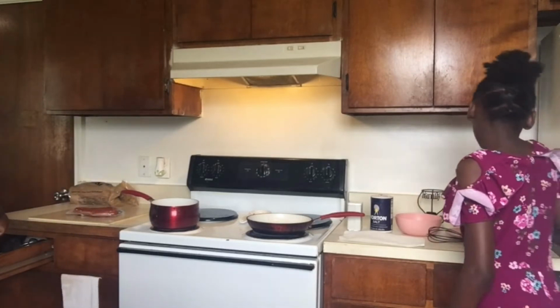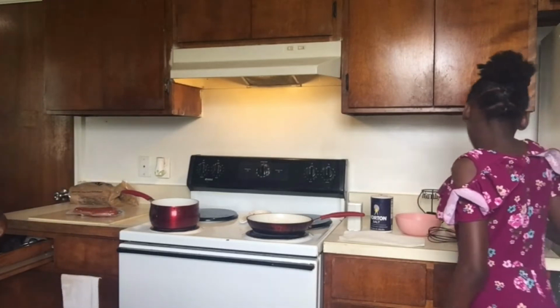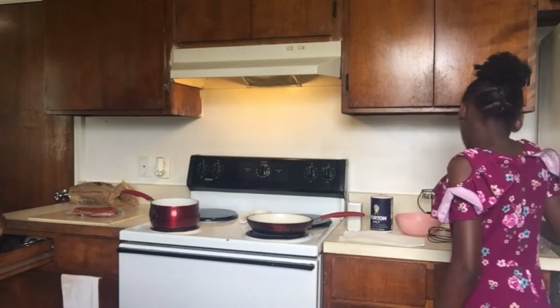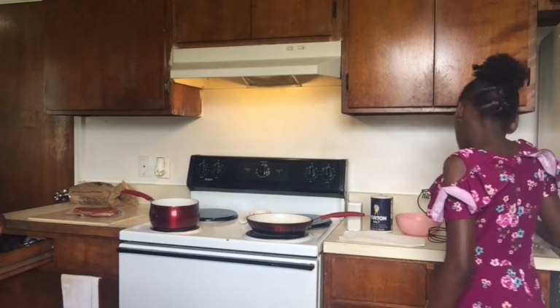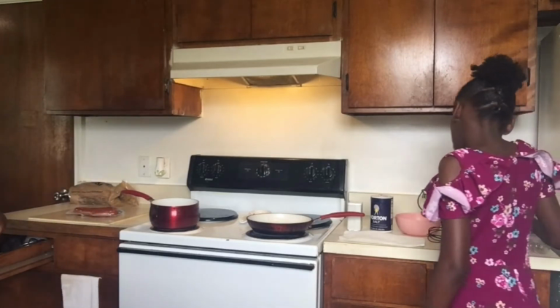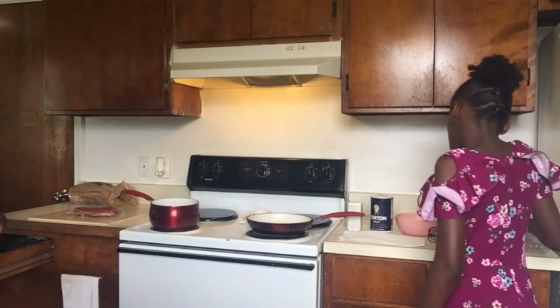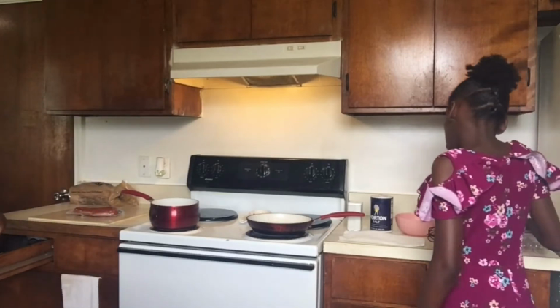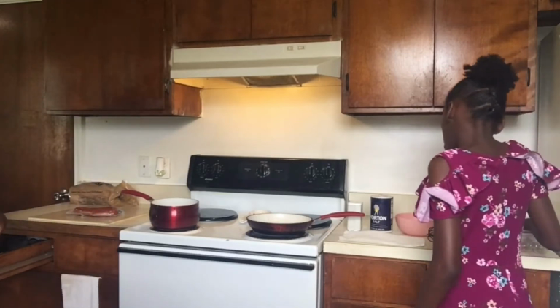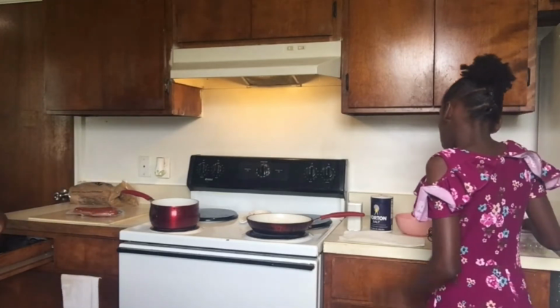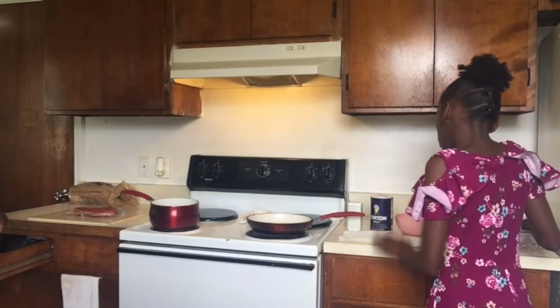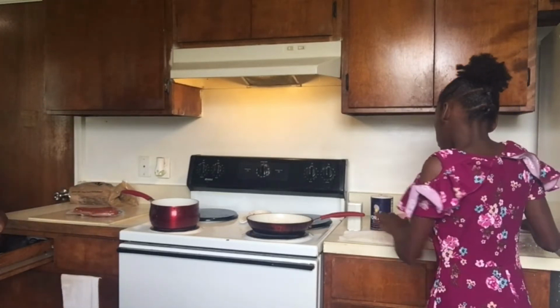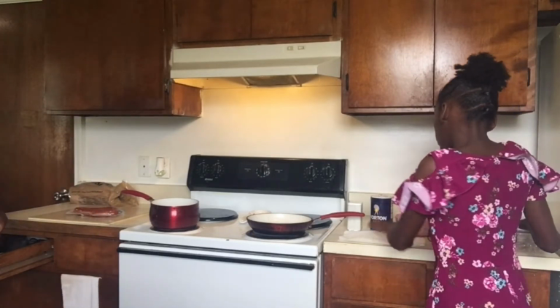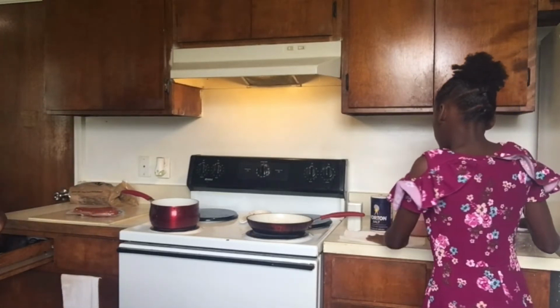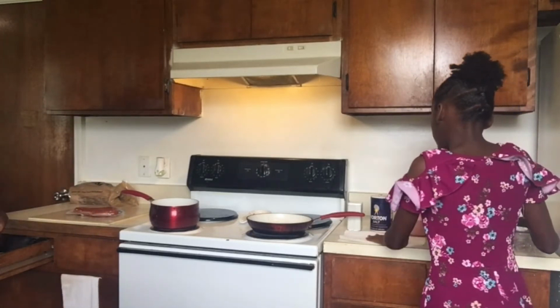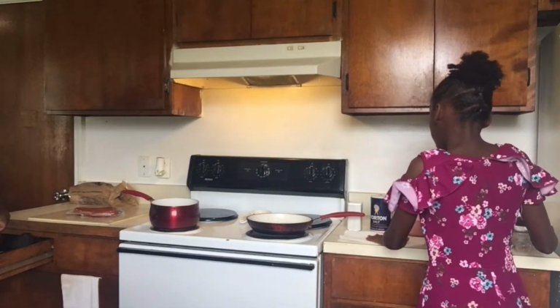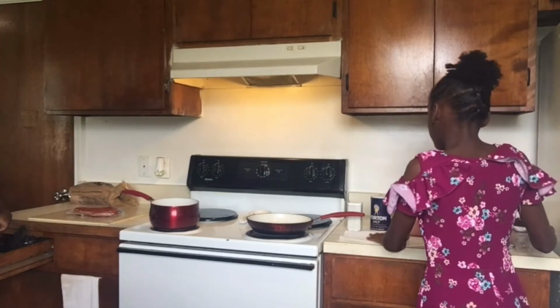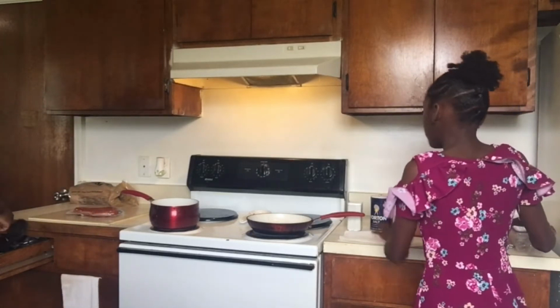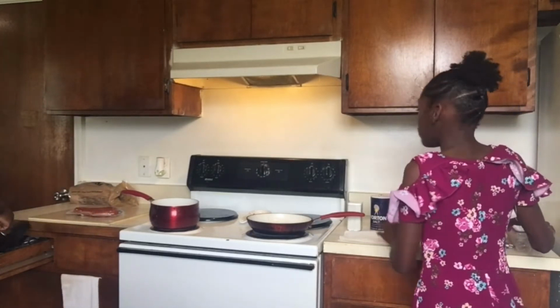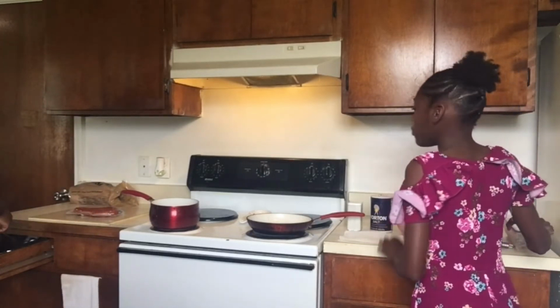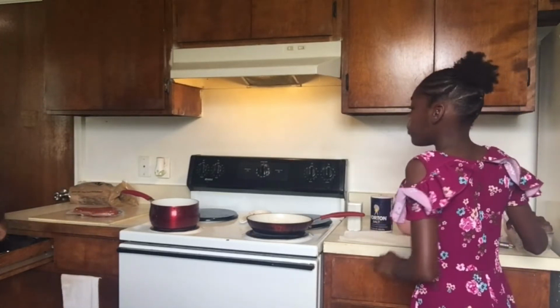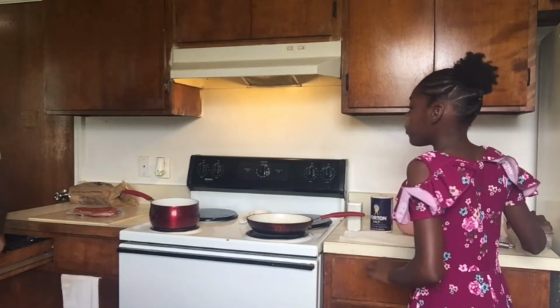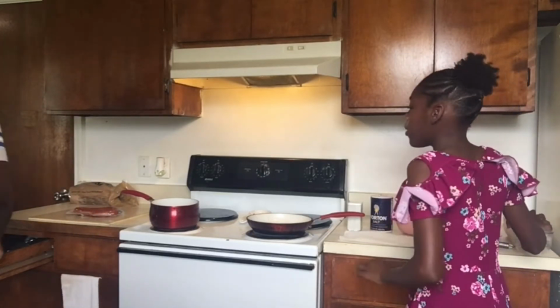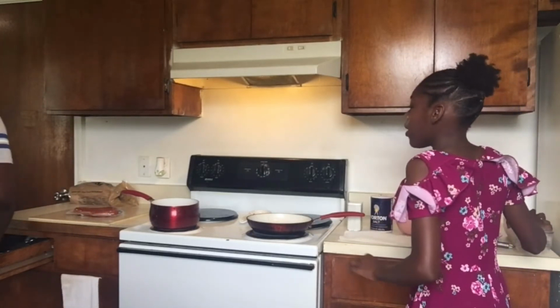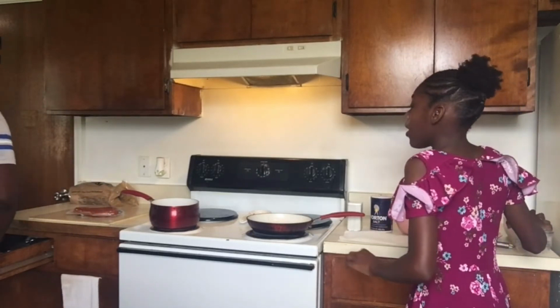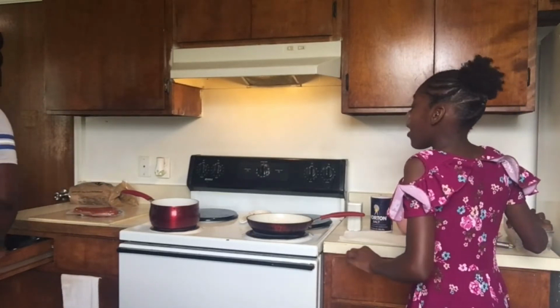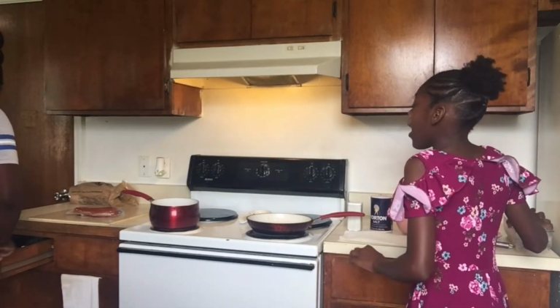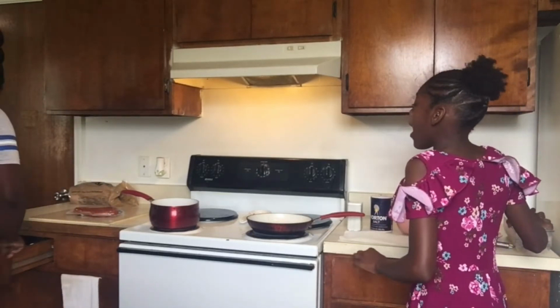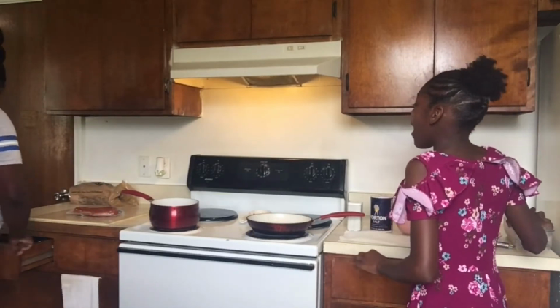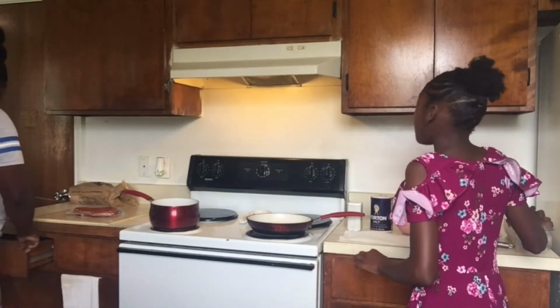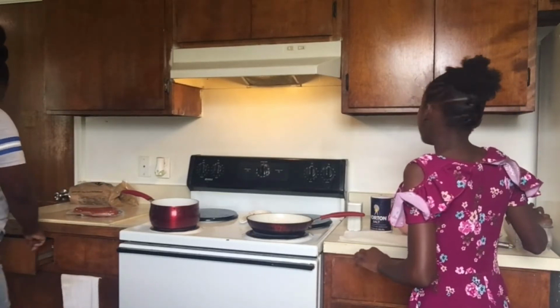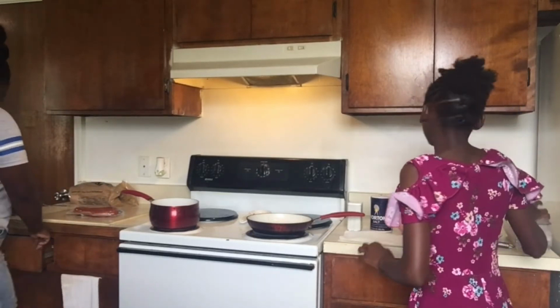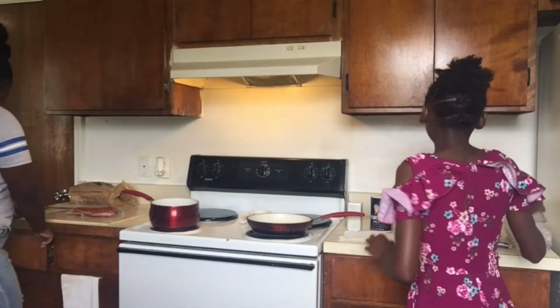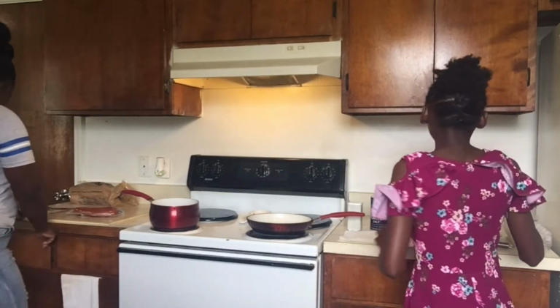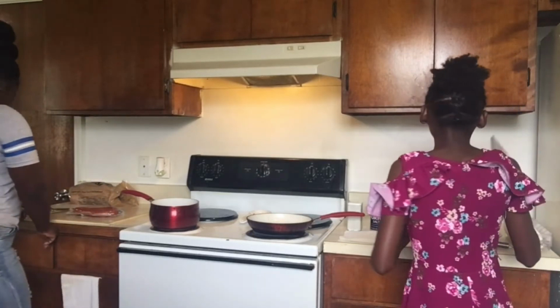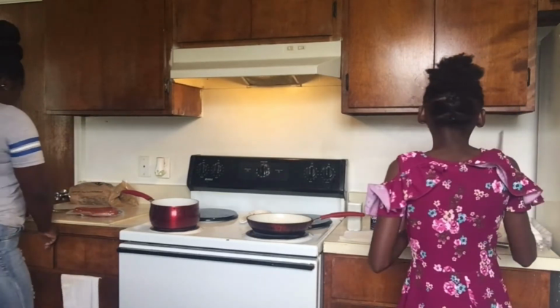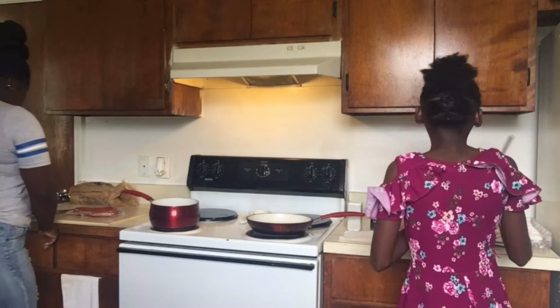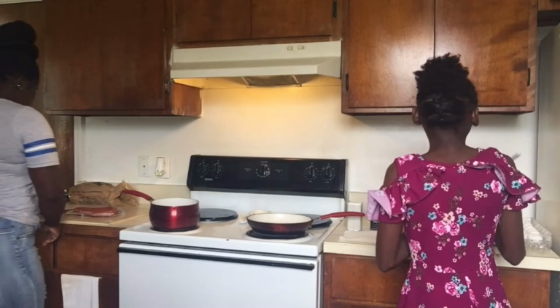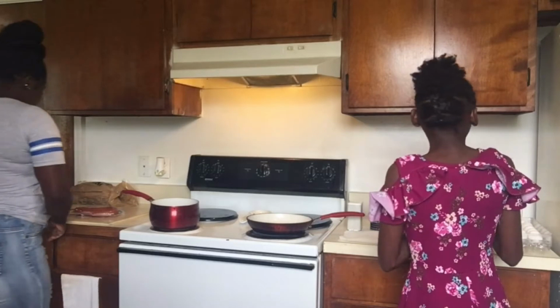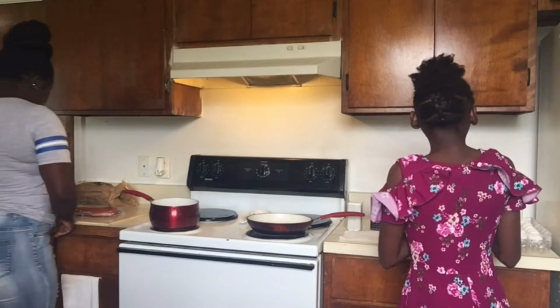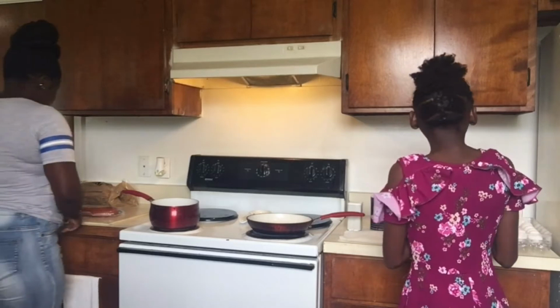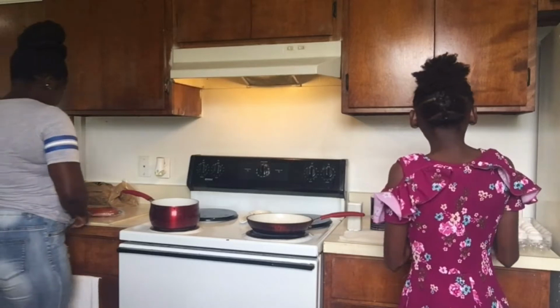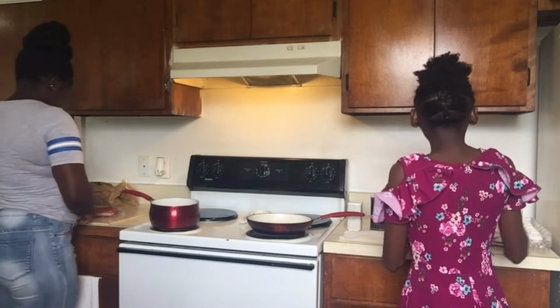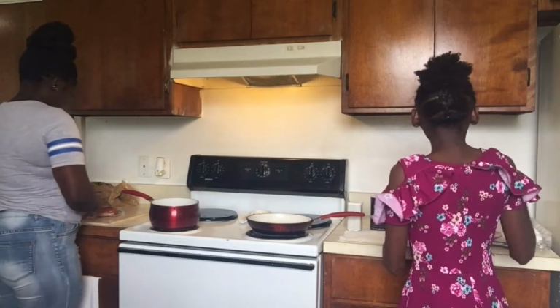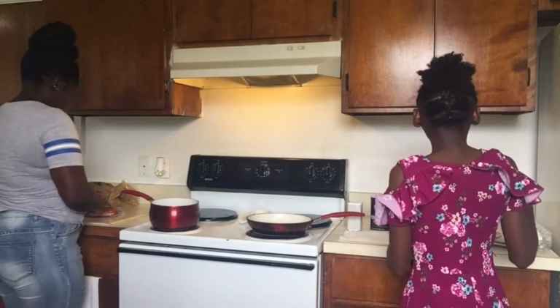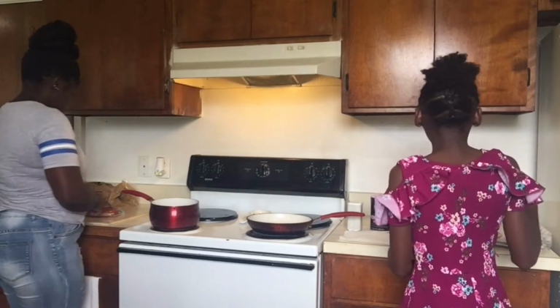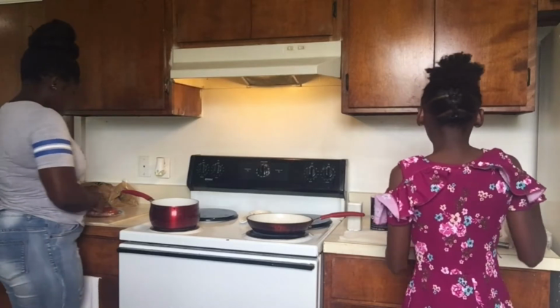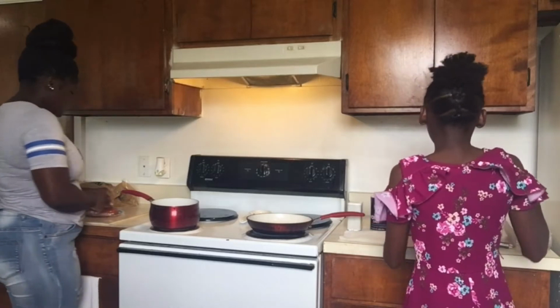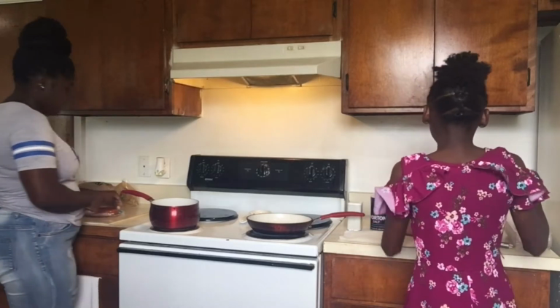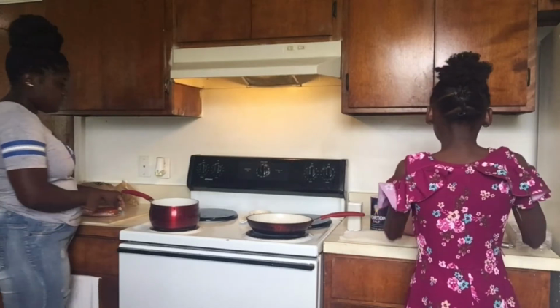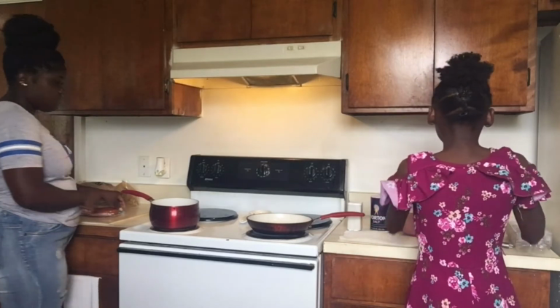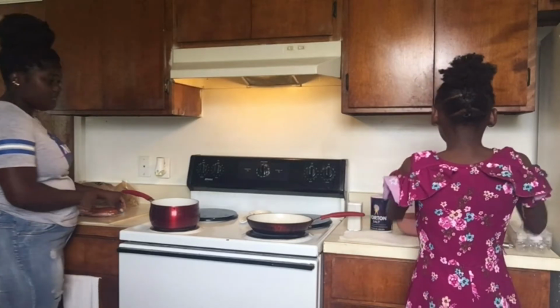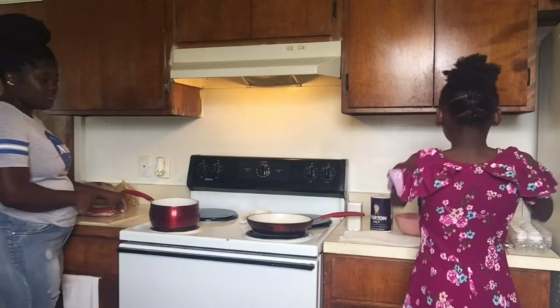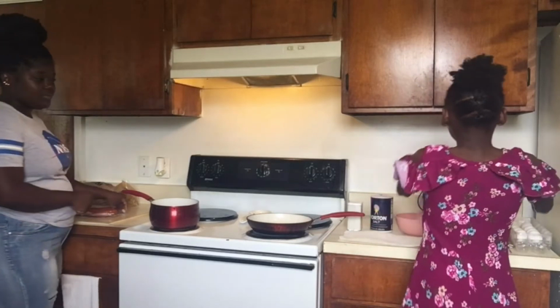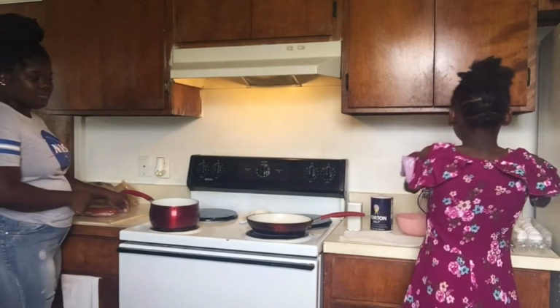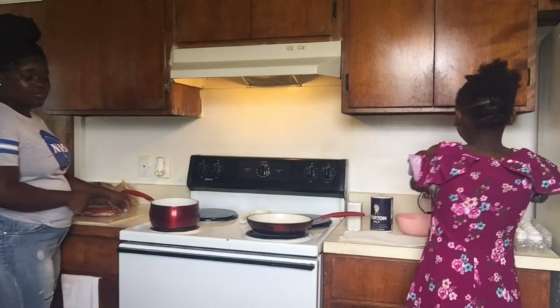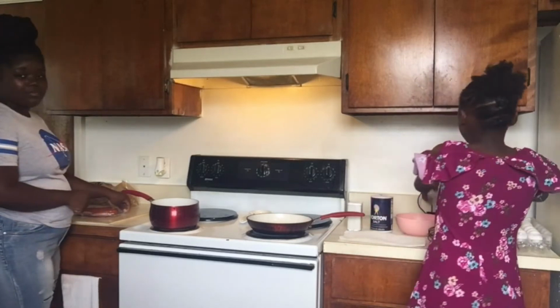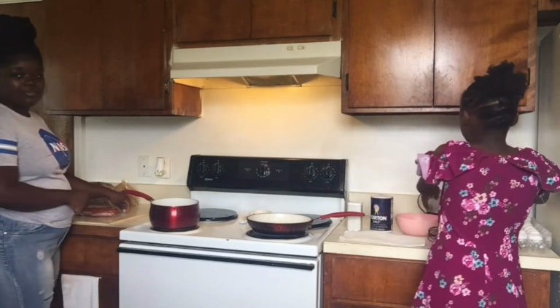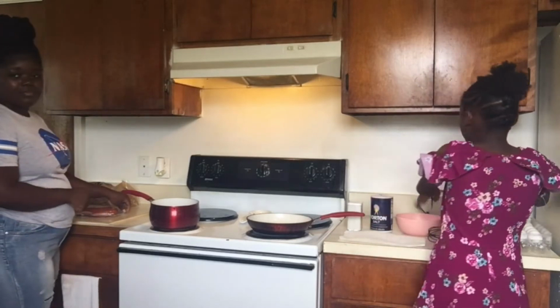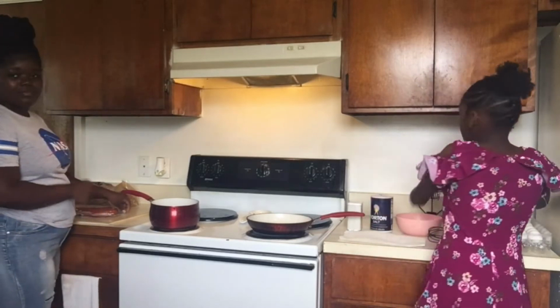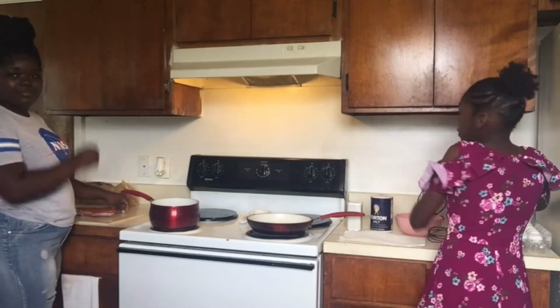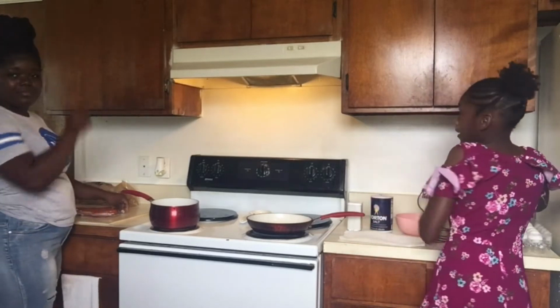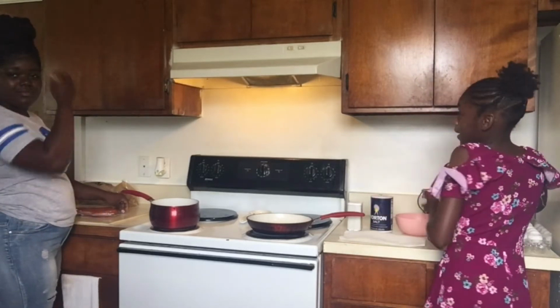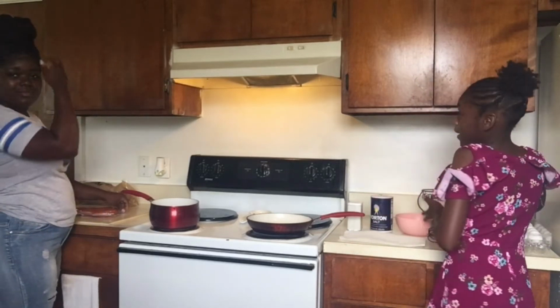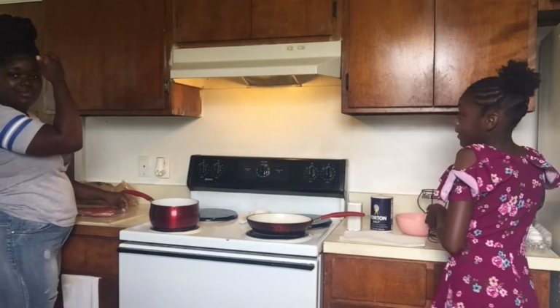So what are you gonna do first? I'm gonna be cracking the eggs into this bowl, guys.